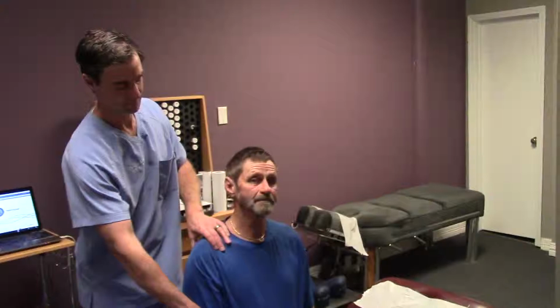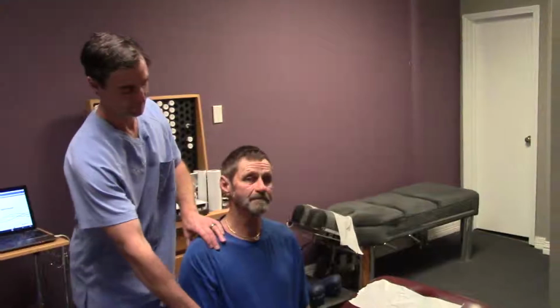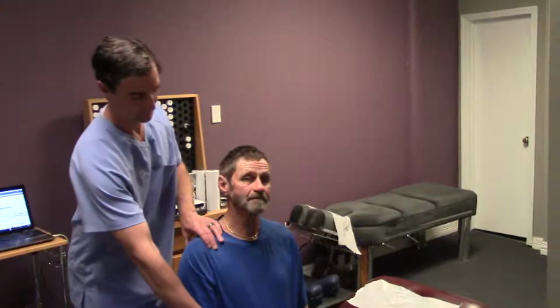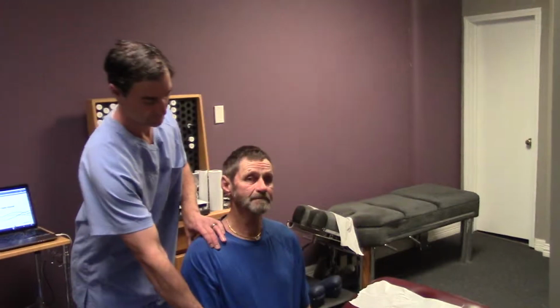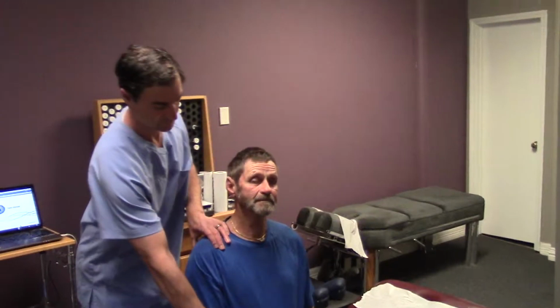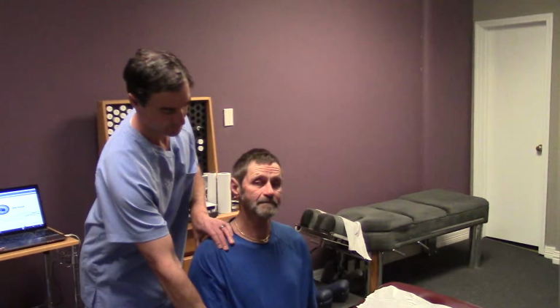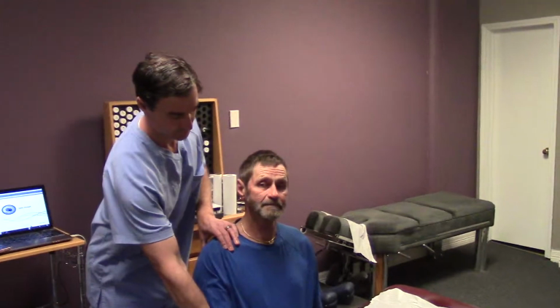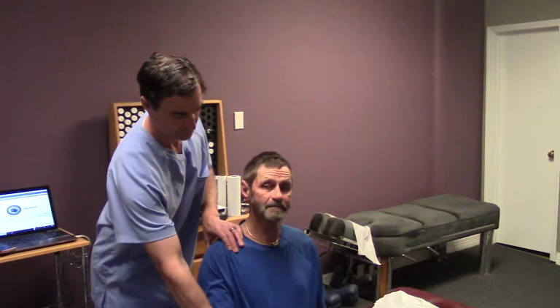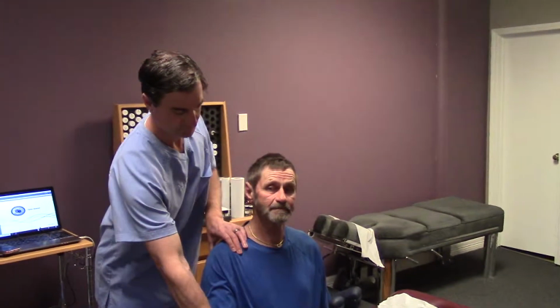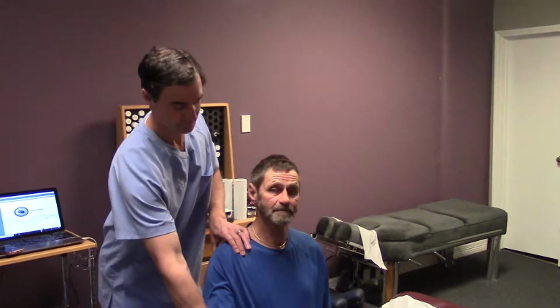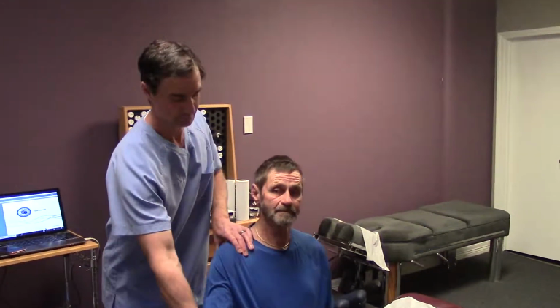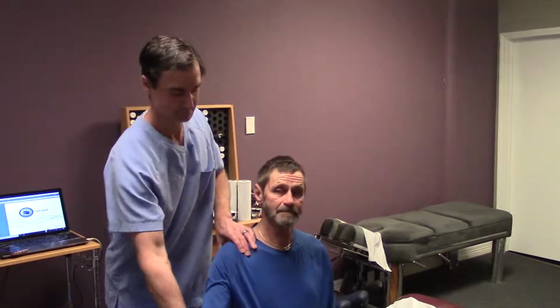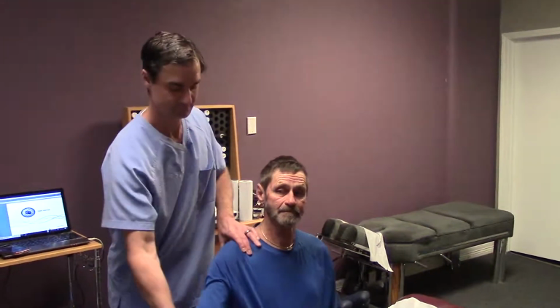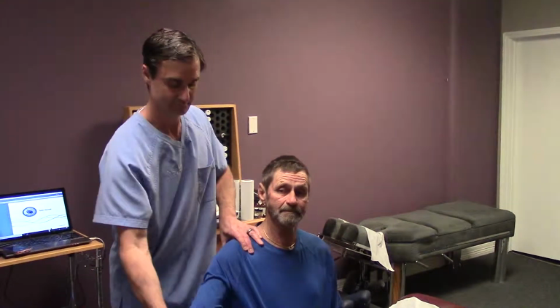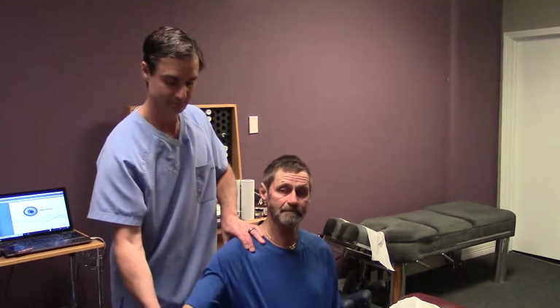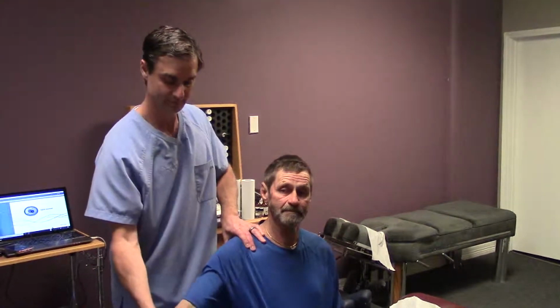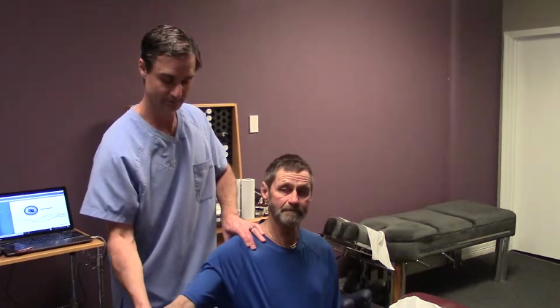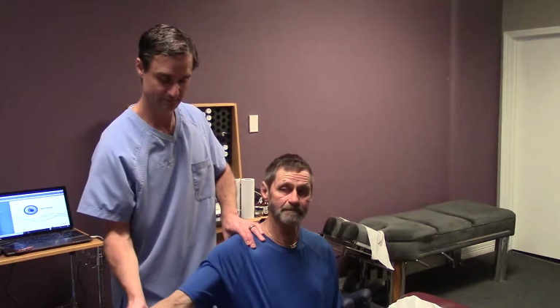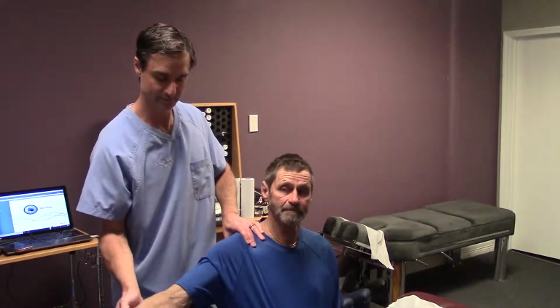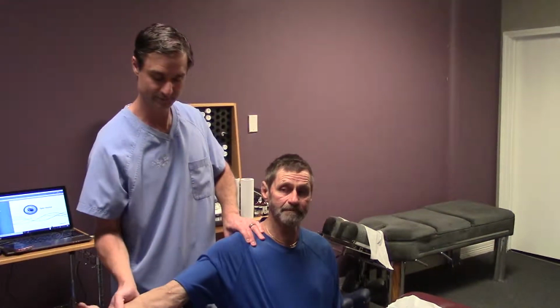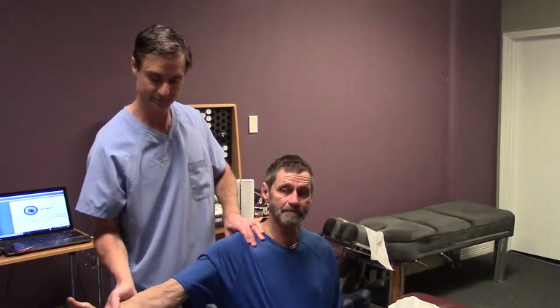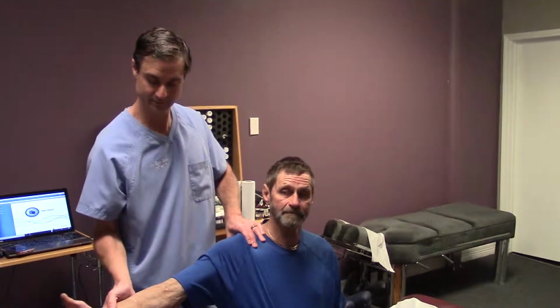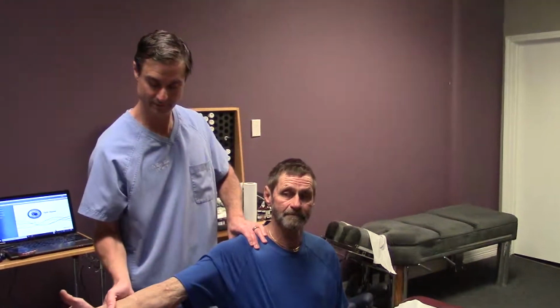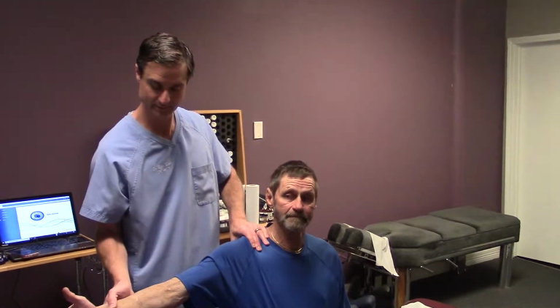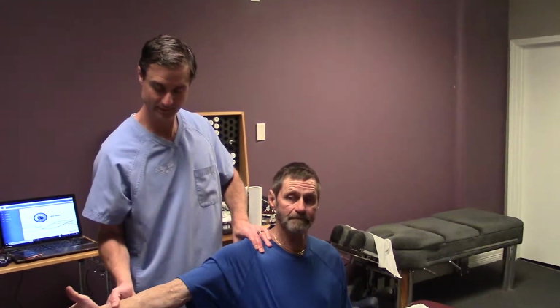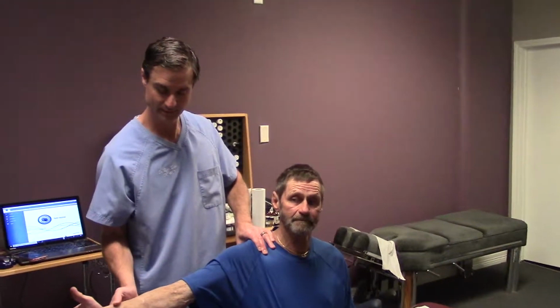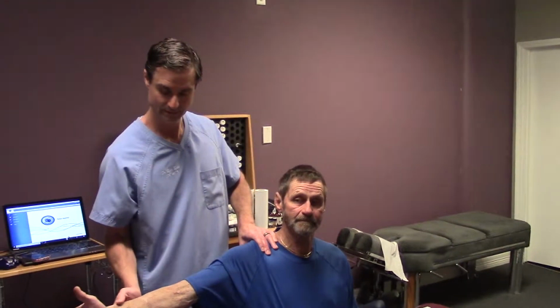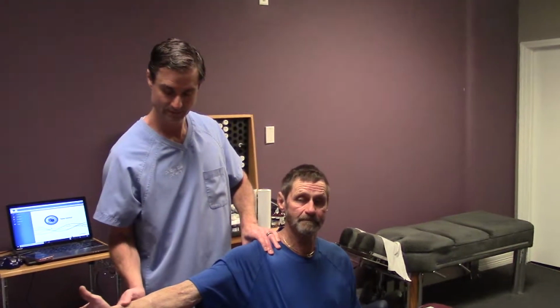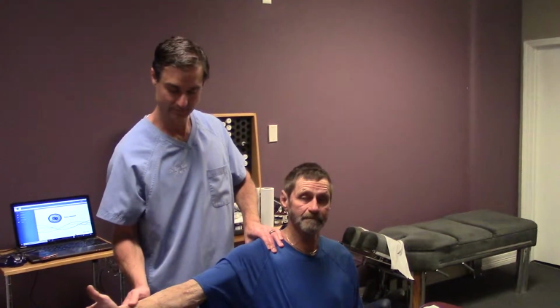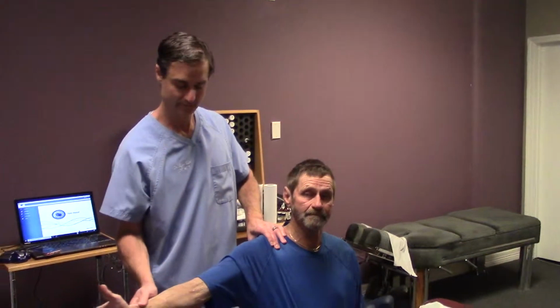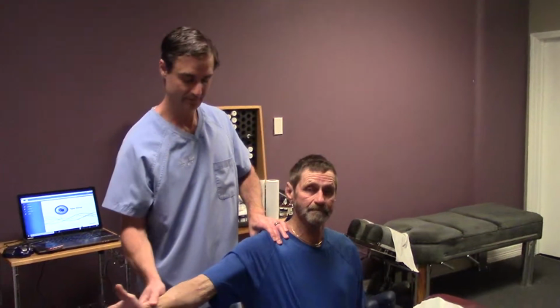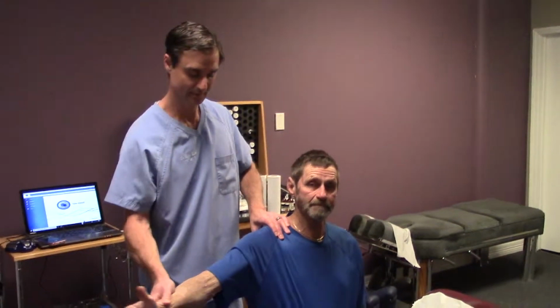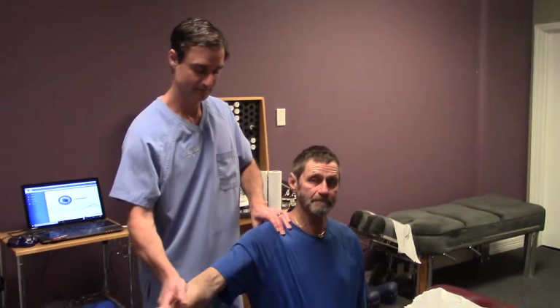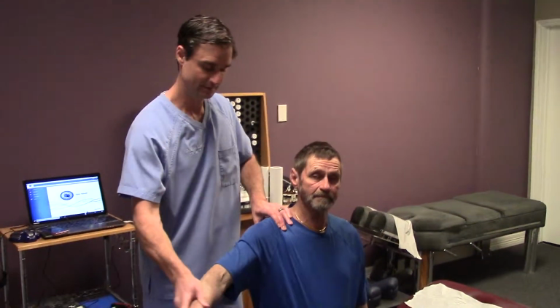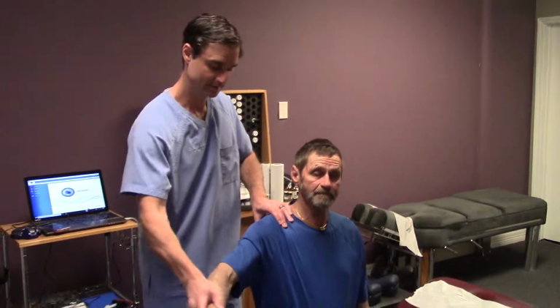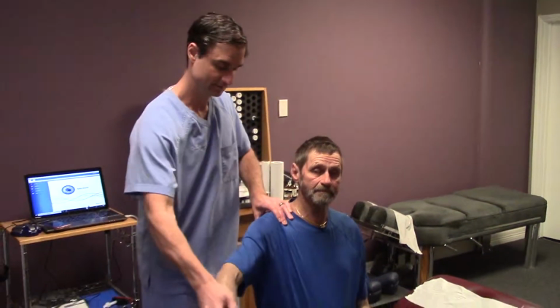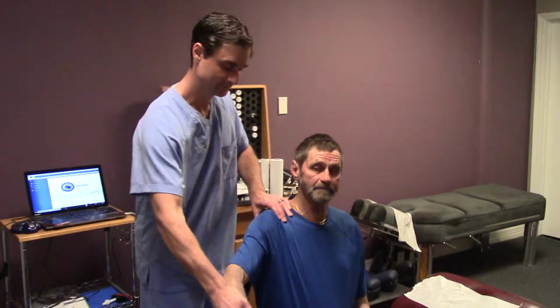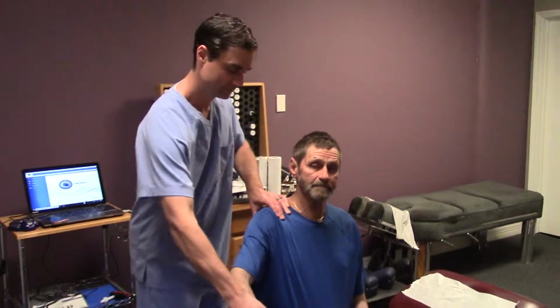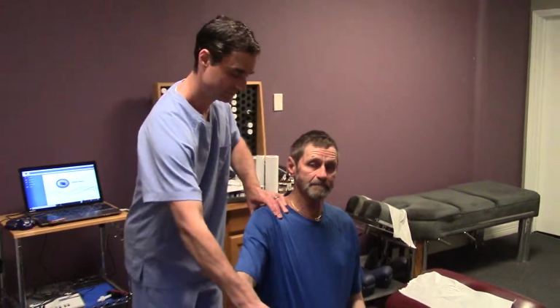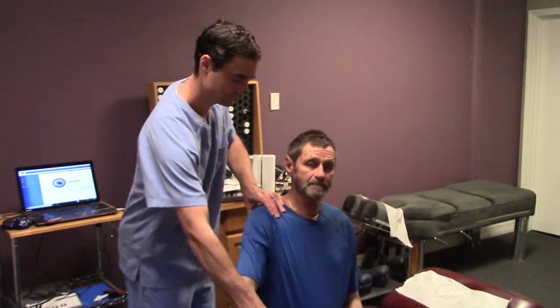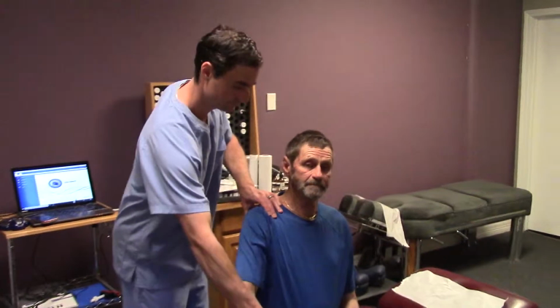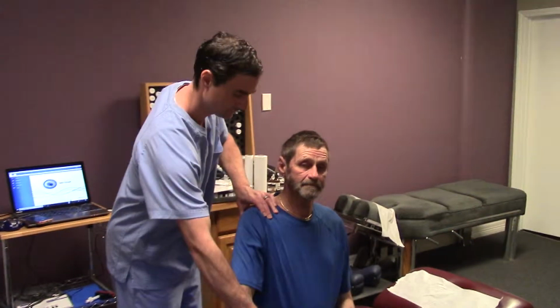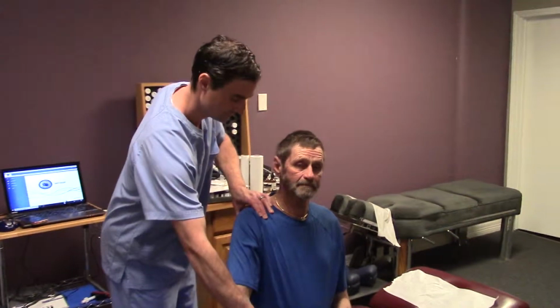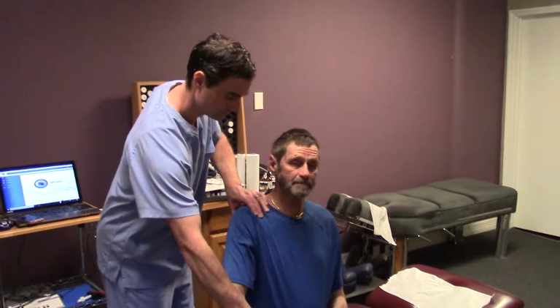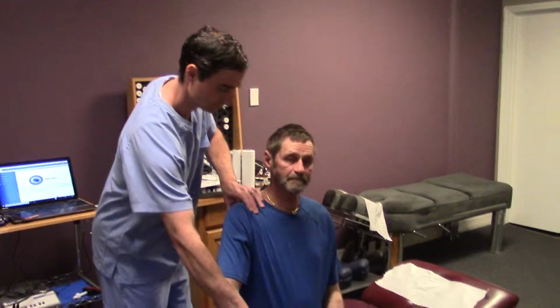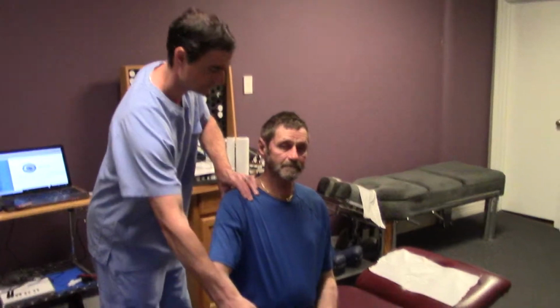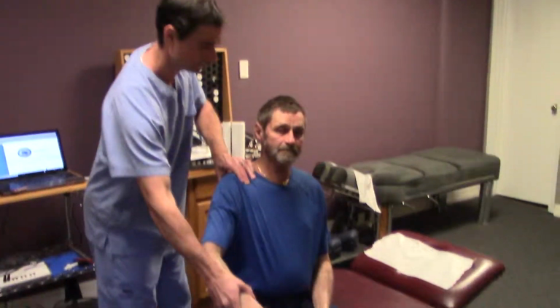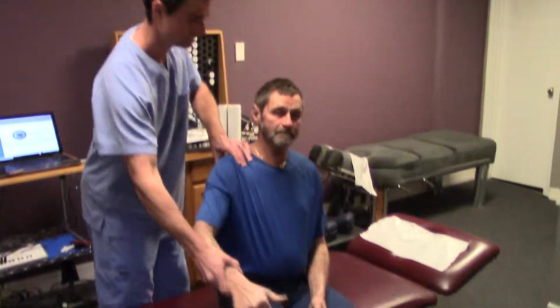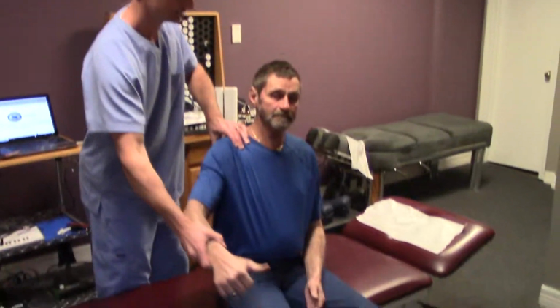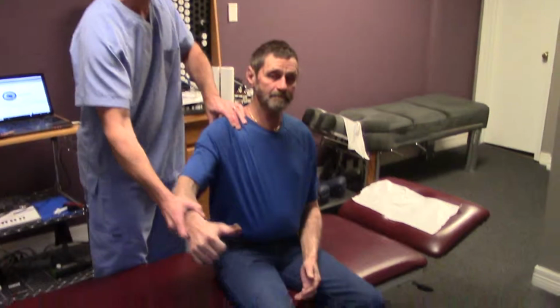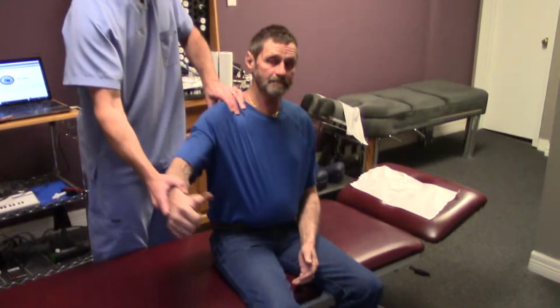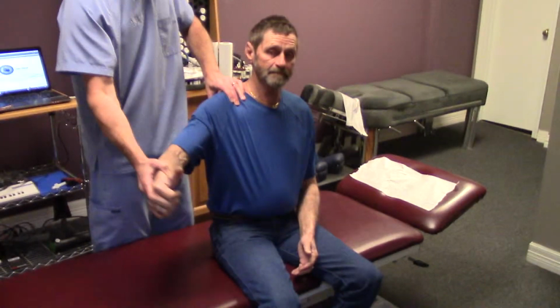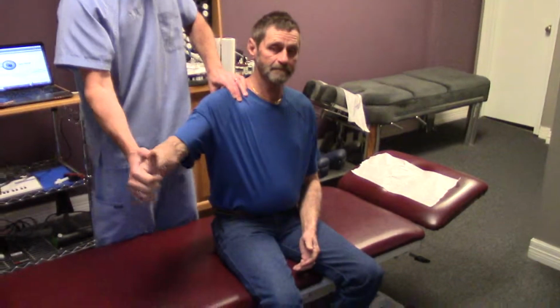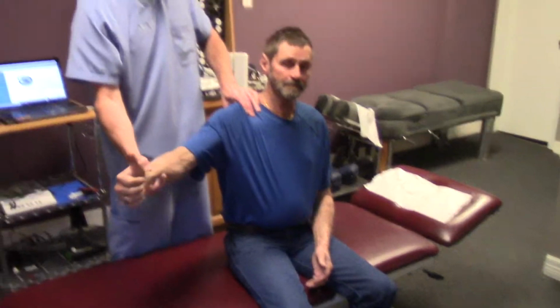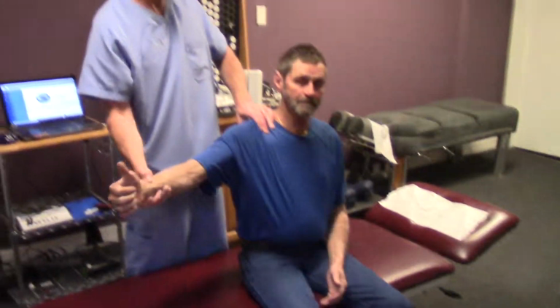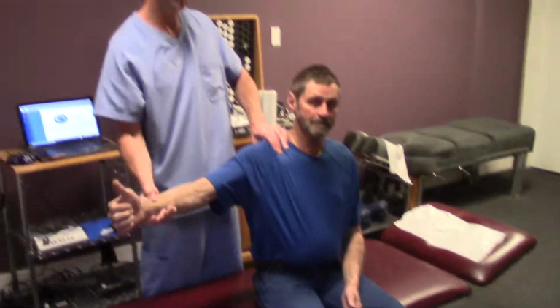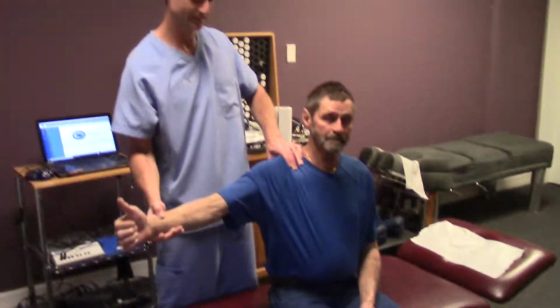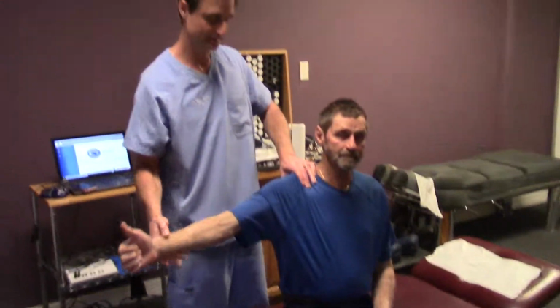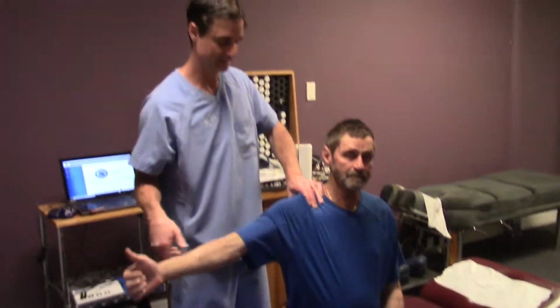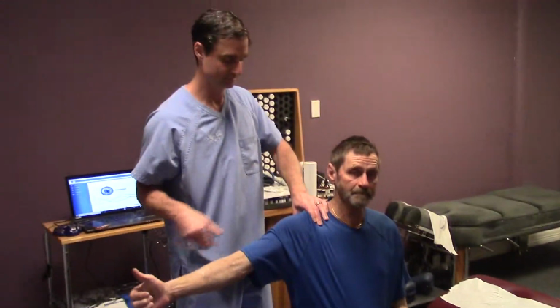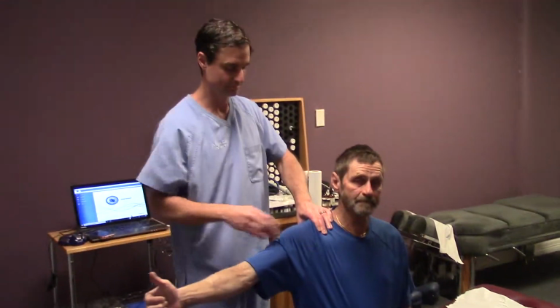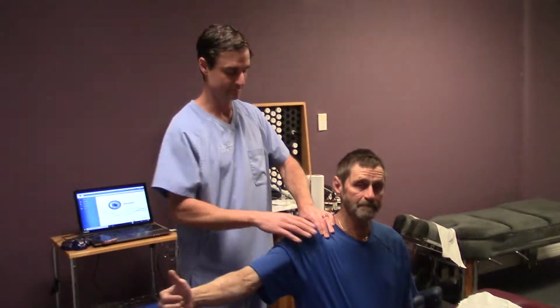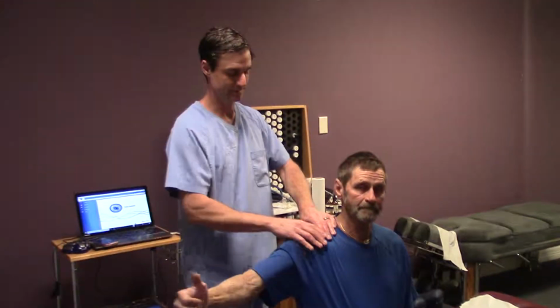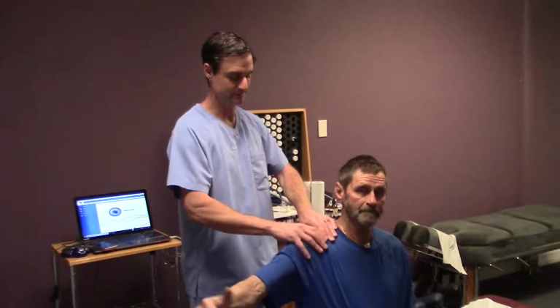Let me have you bring your thumb up this way. You're going to come down this way and then come all the way back up. Okay, keep doing that.